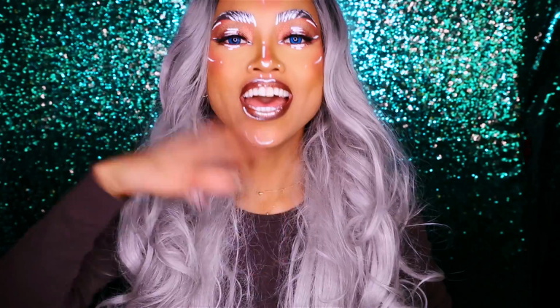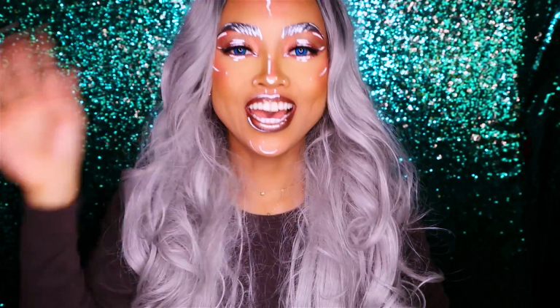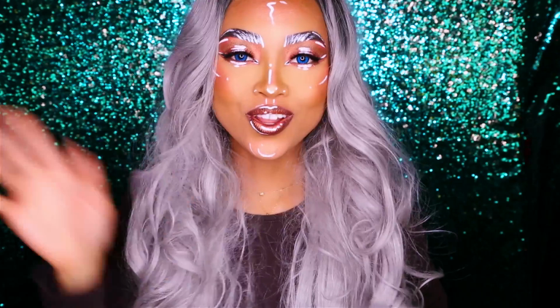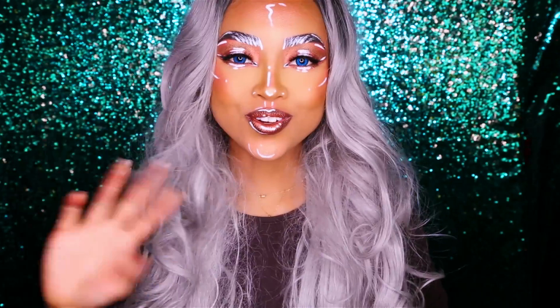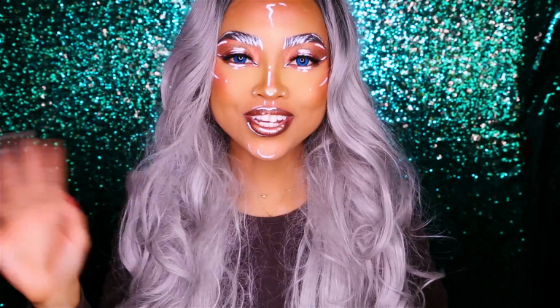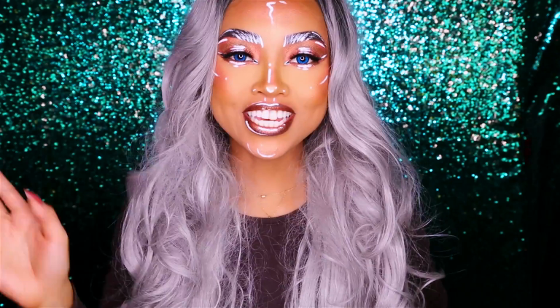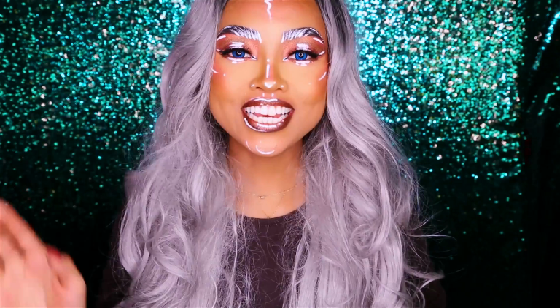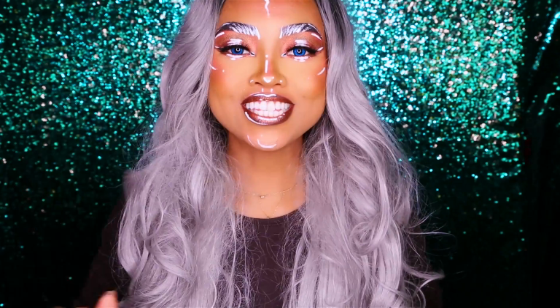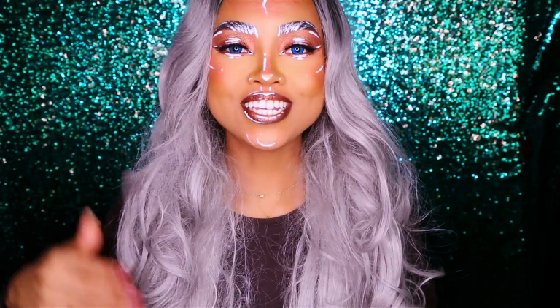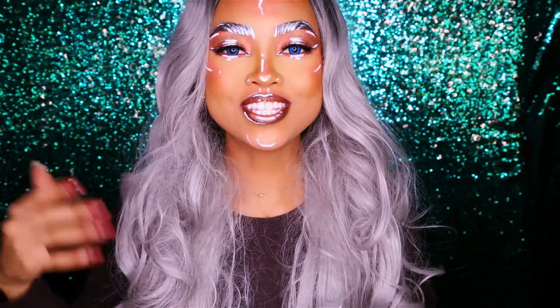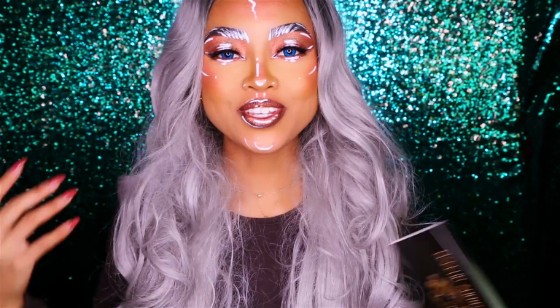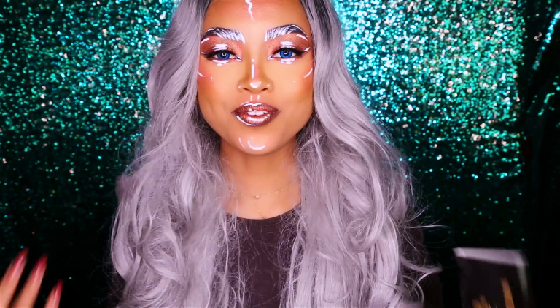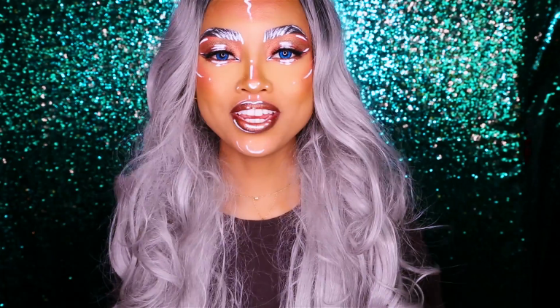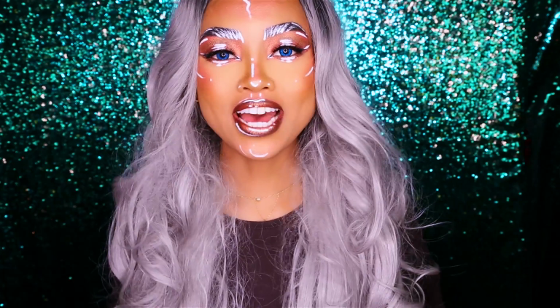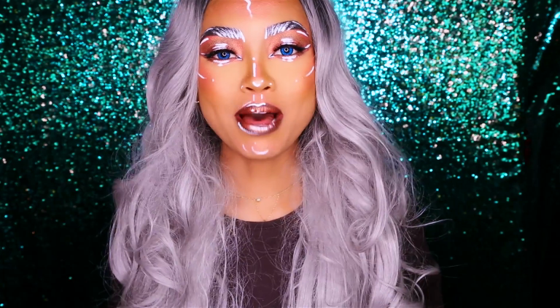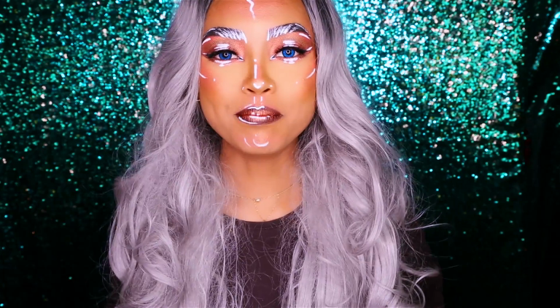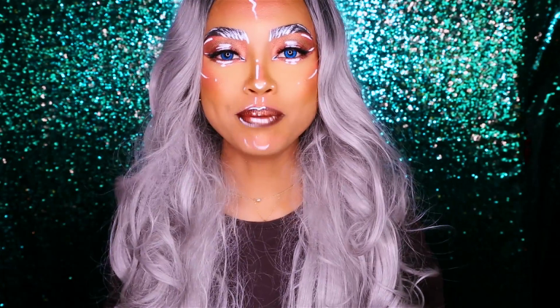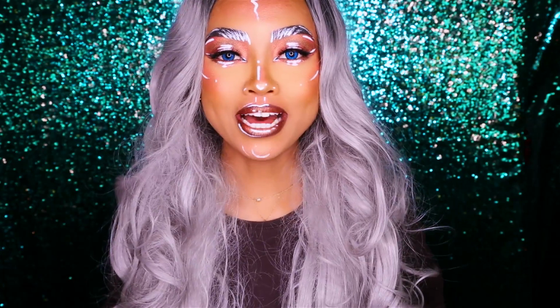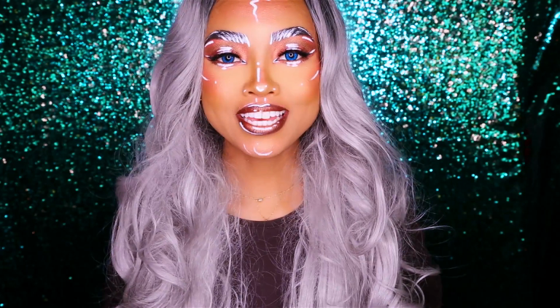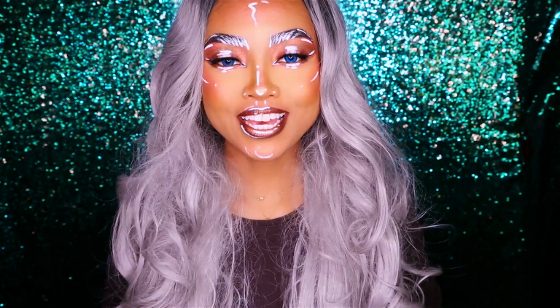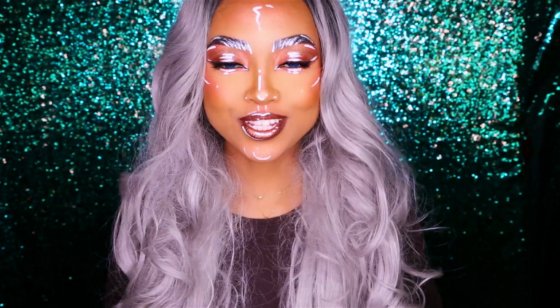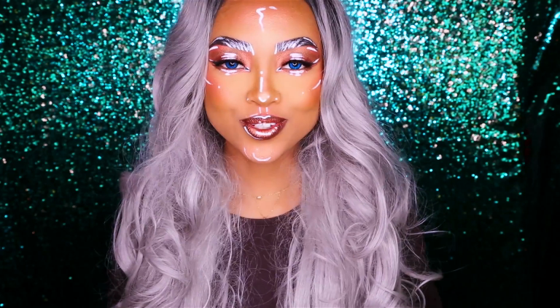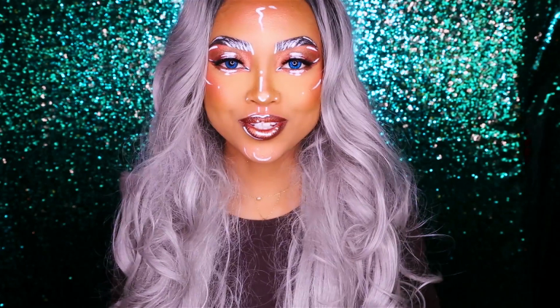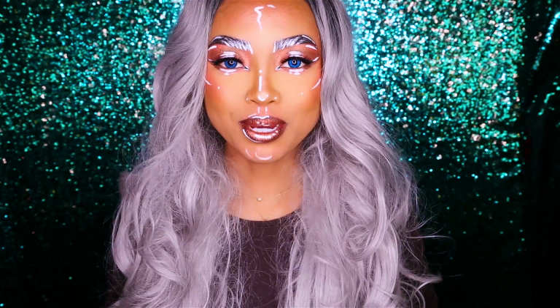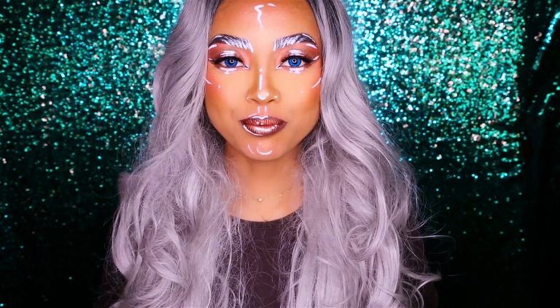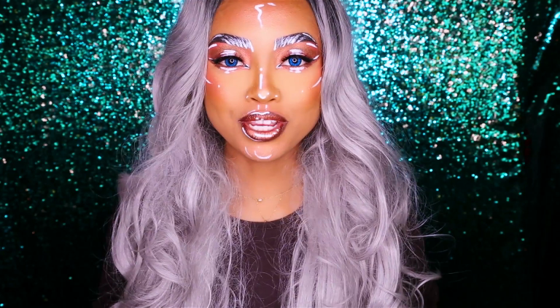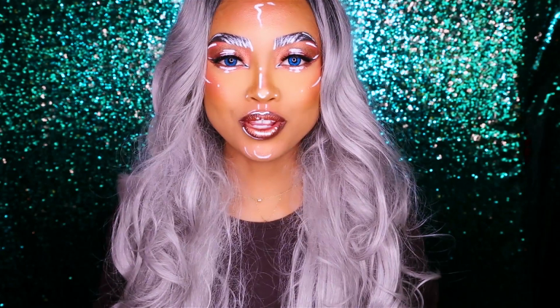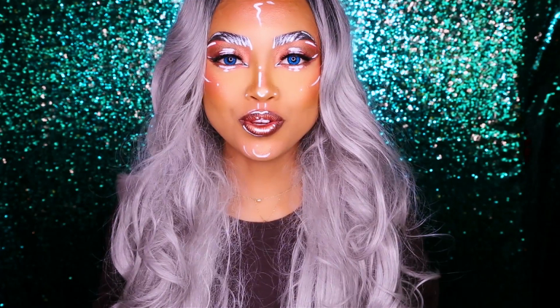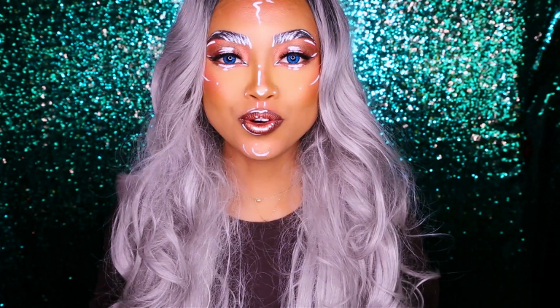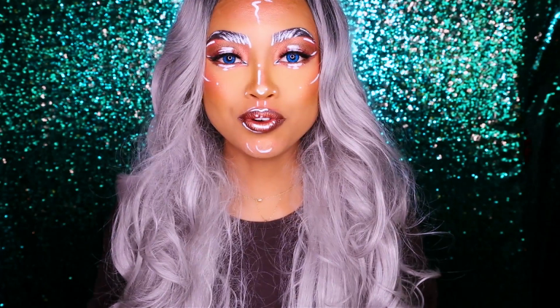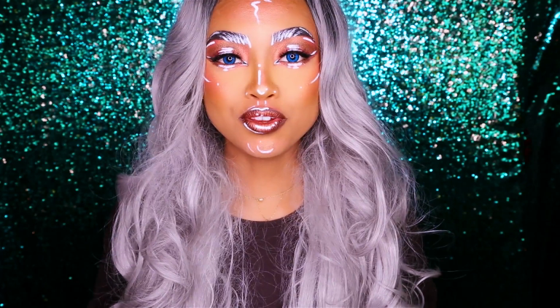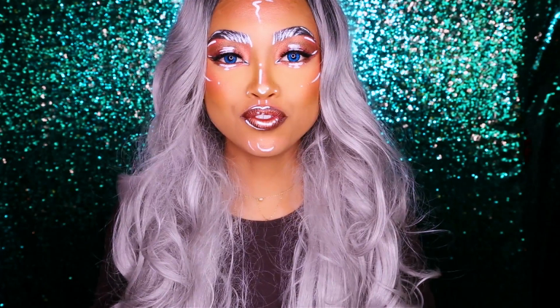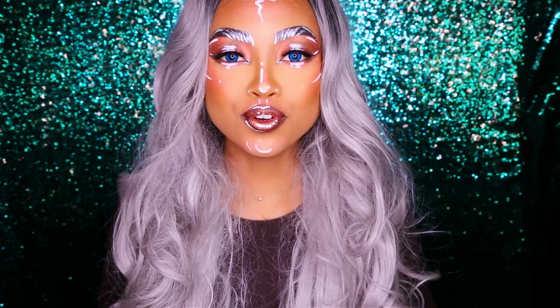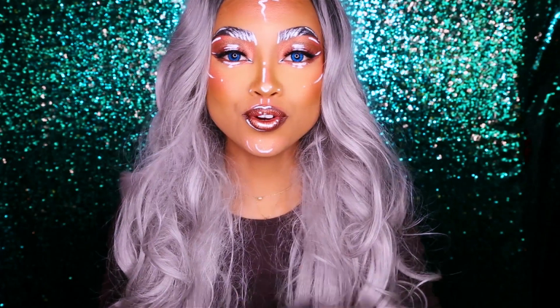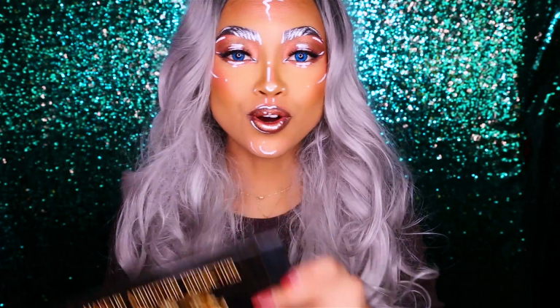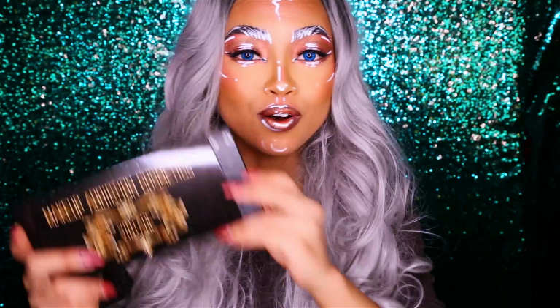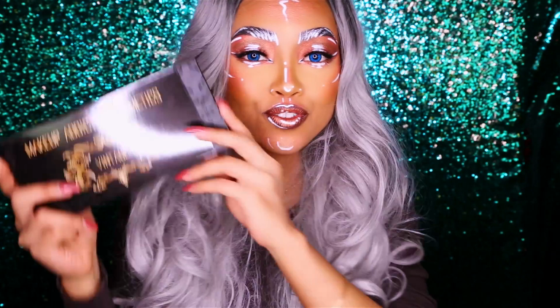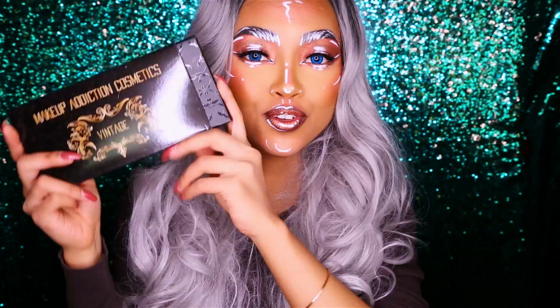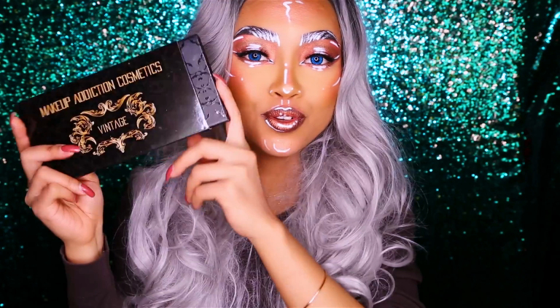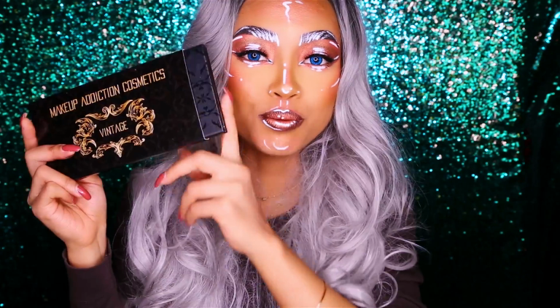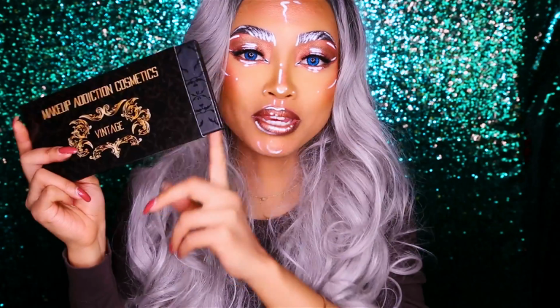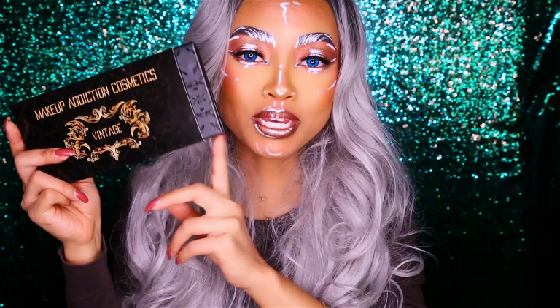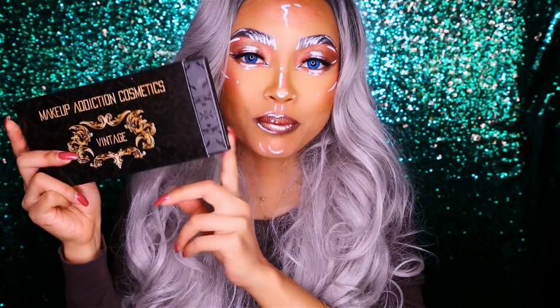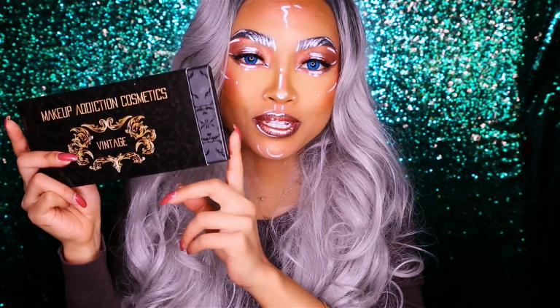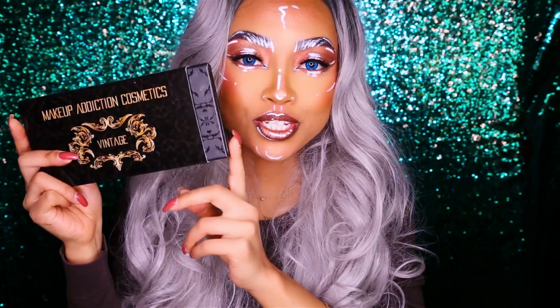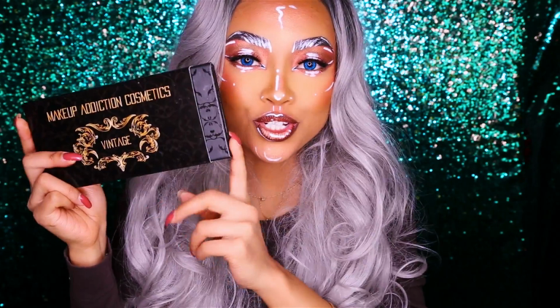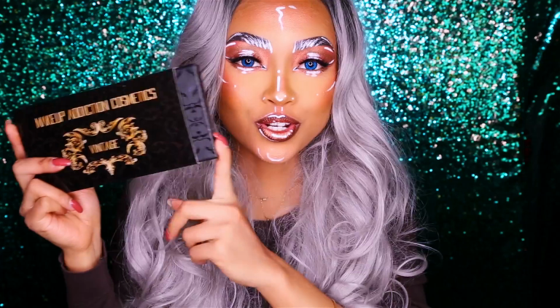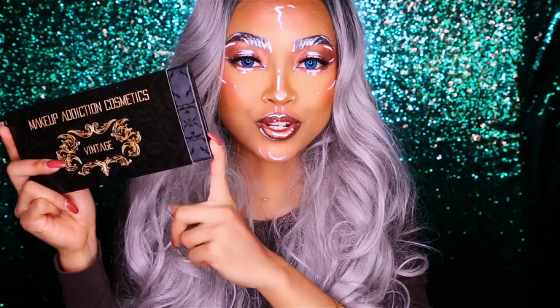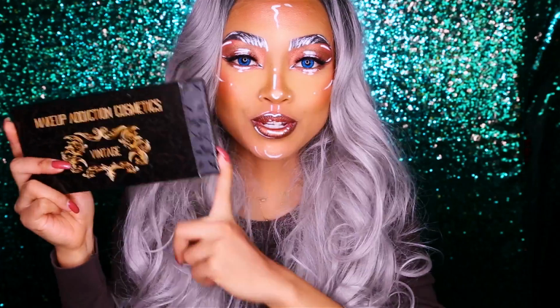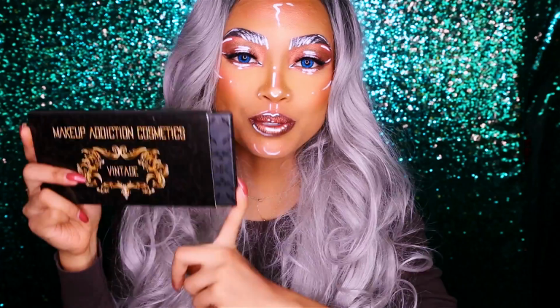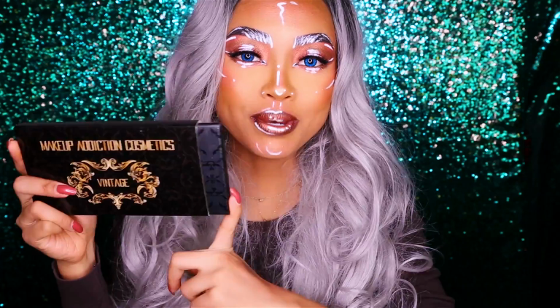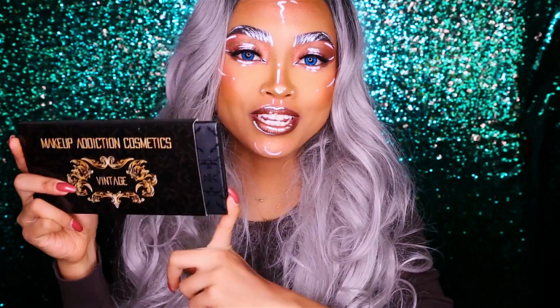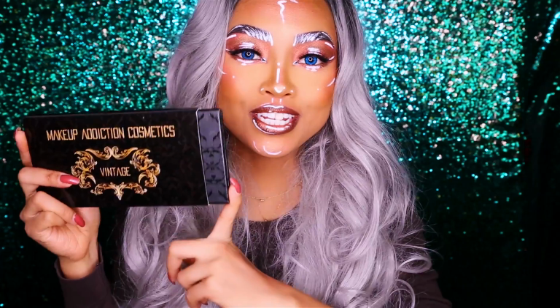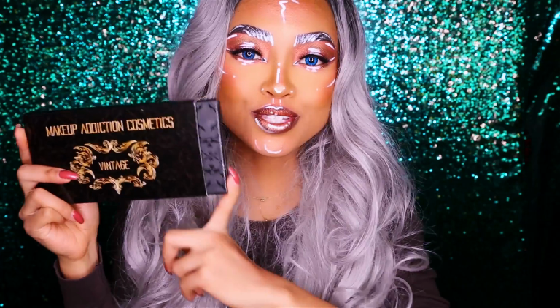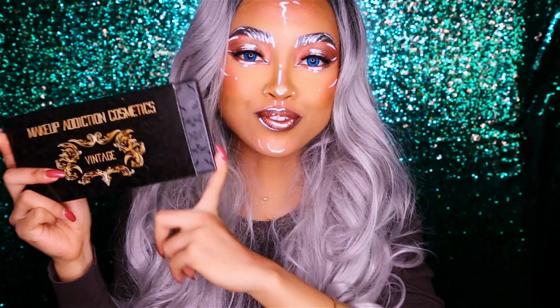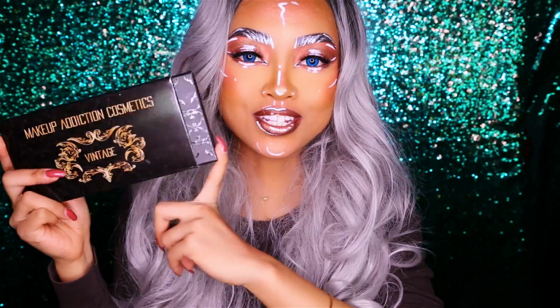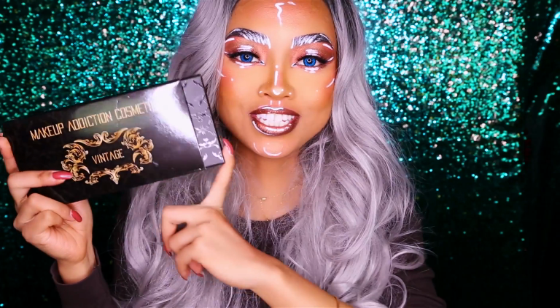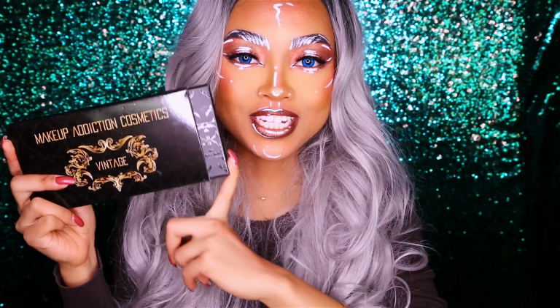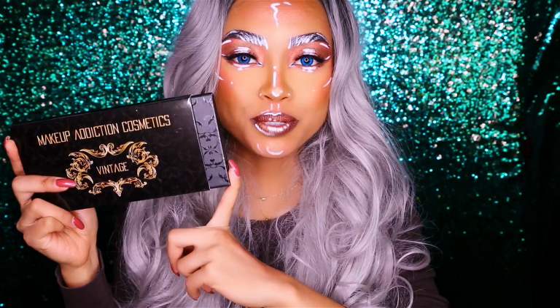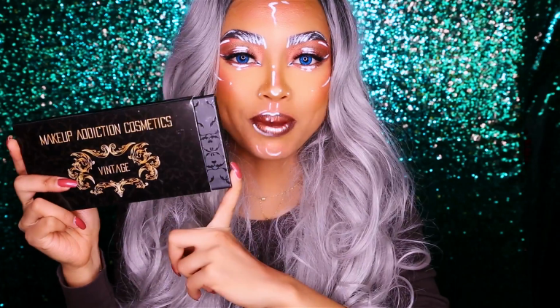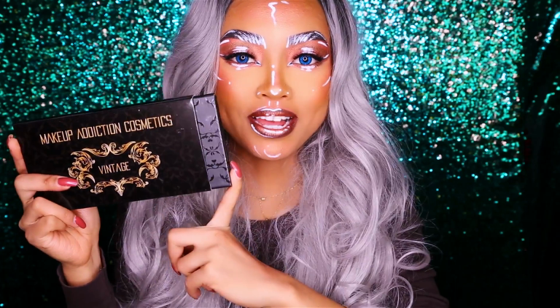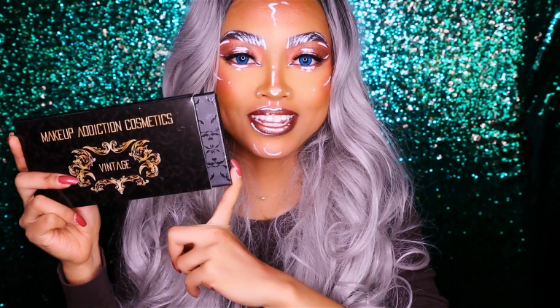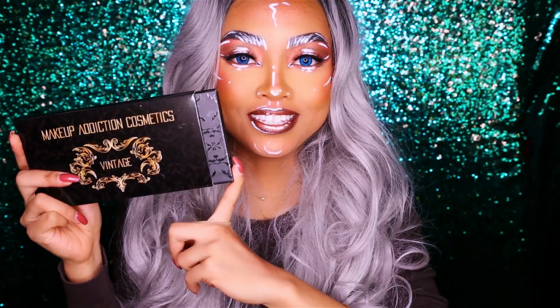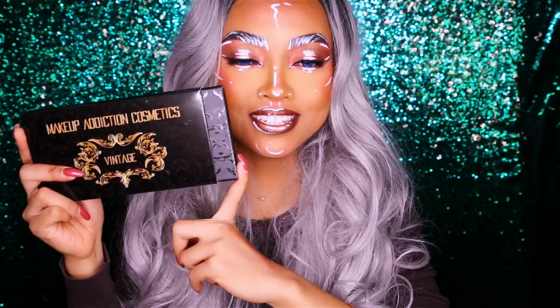Hello cookies! It's Siri, I'm back, and today I'm bringing you a review of the new Makeup Addiction Cosmetics Vintage Palette.